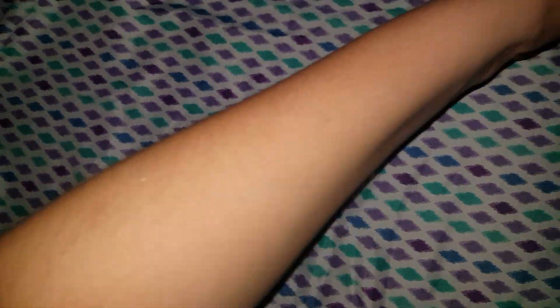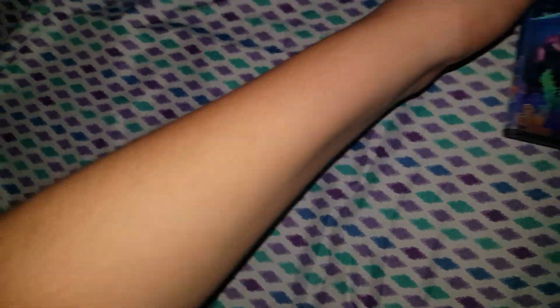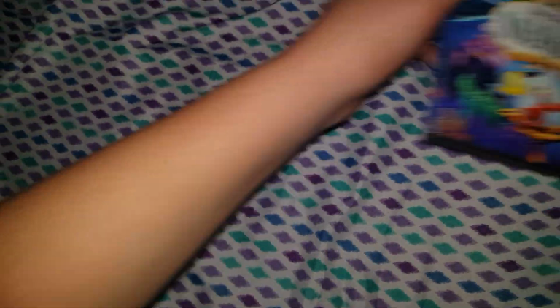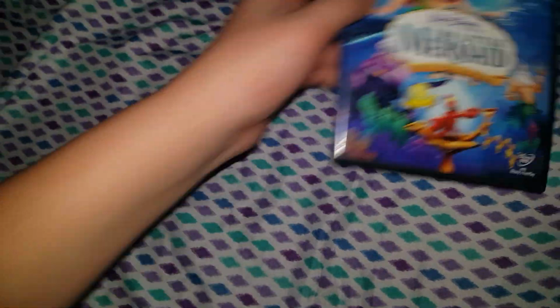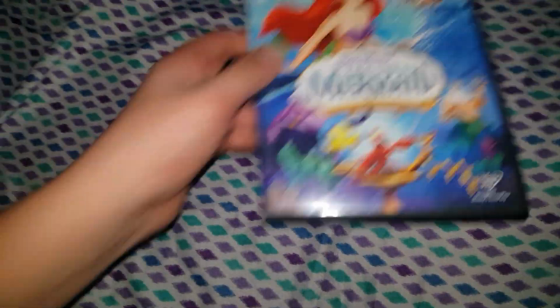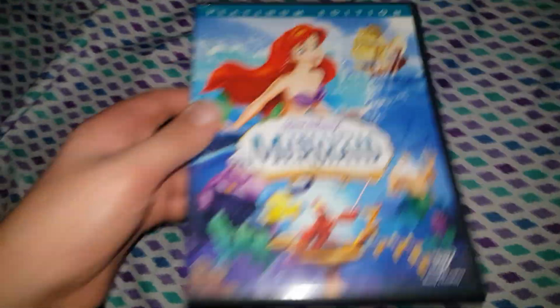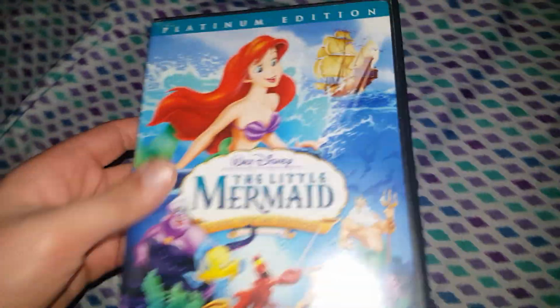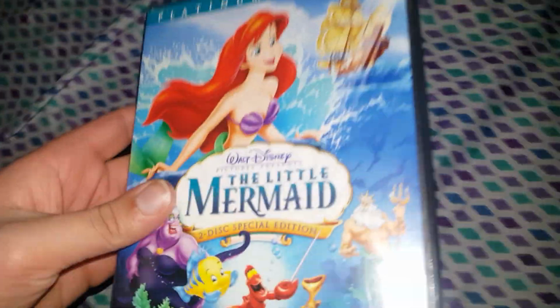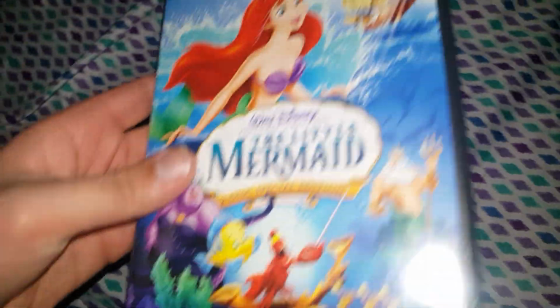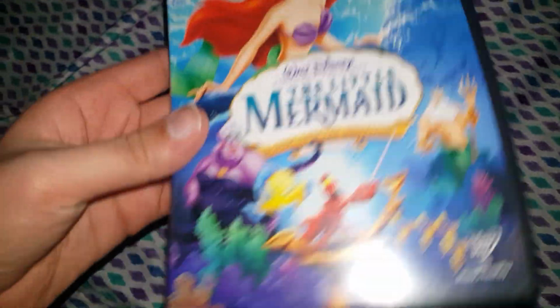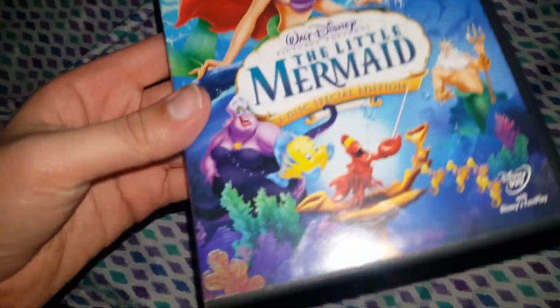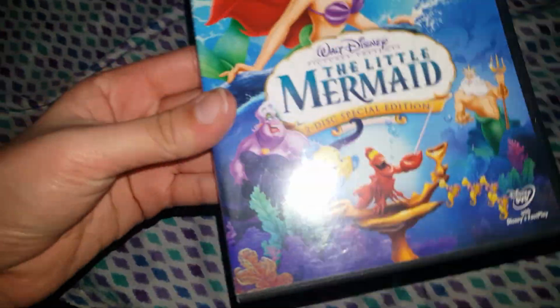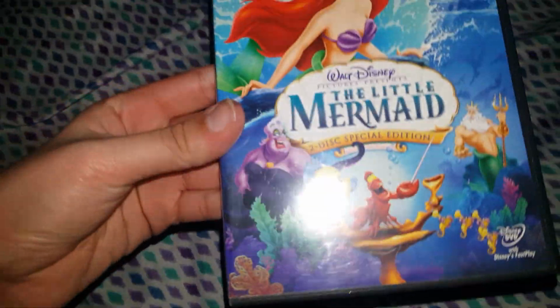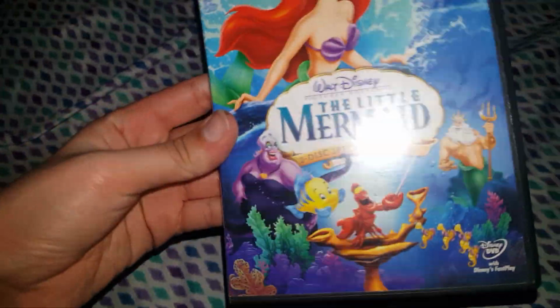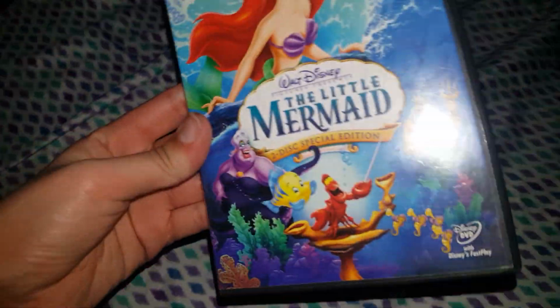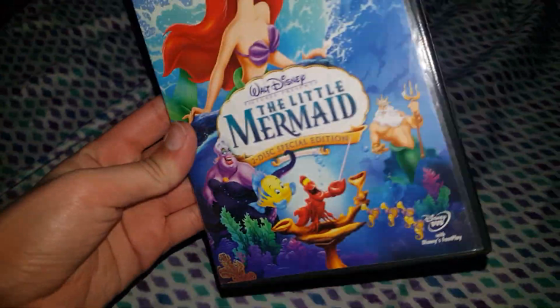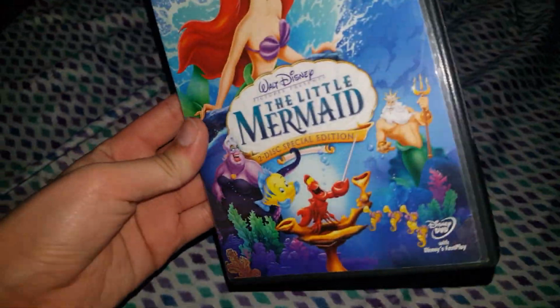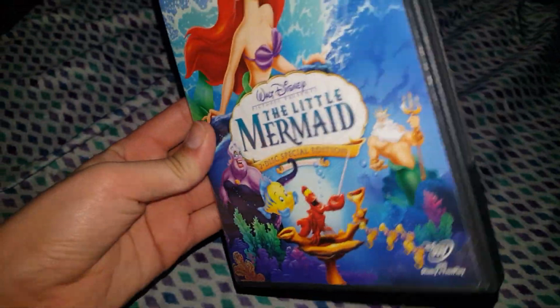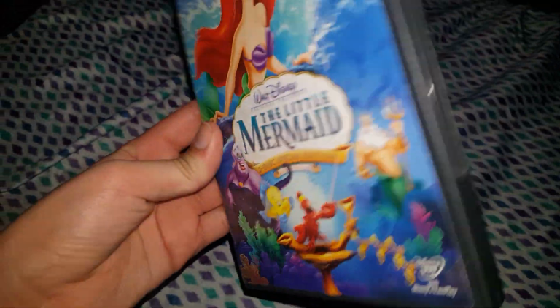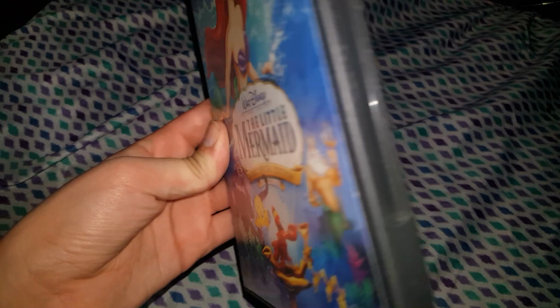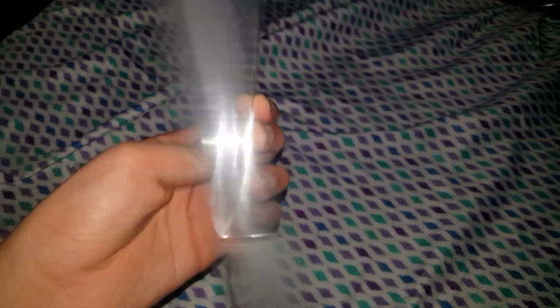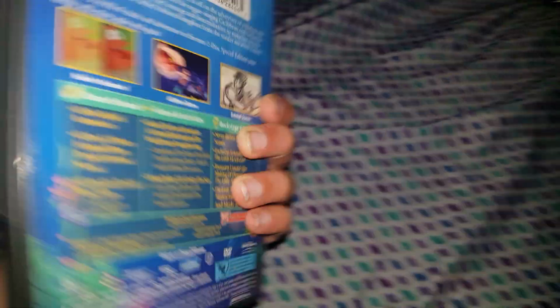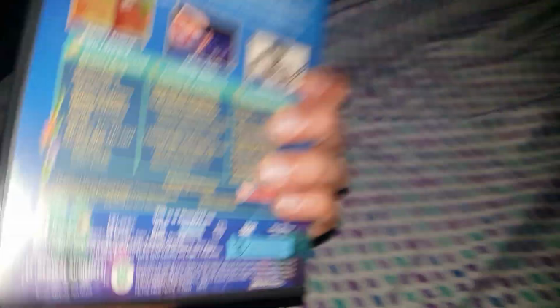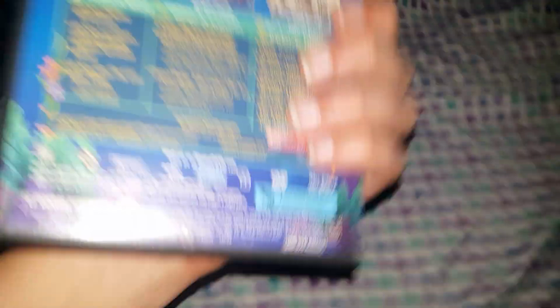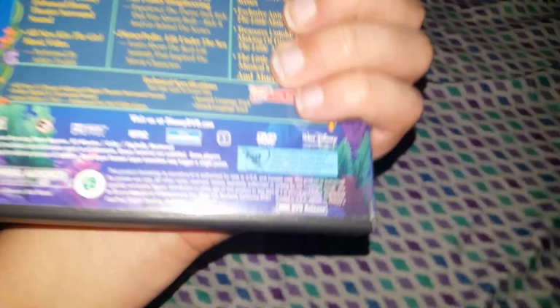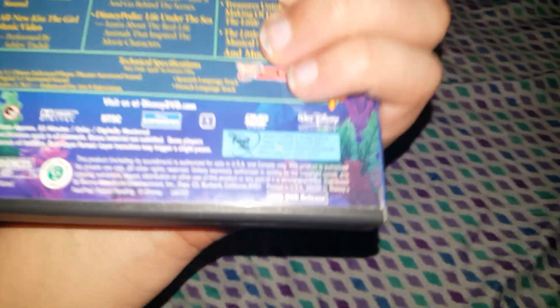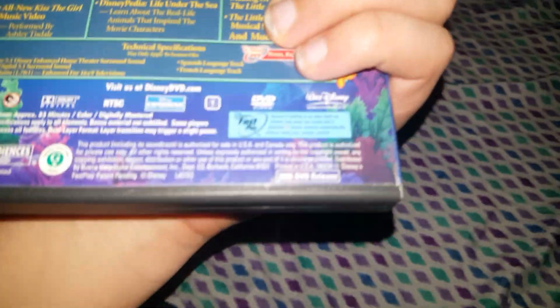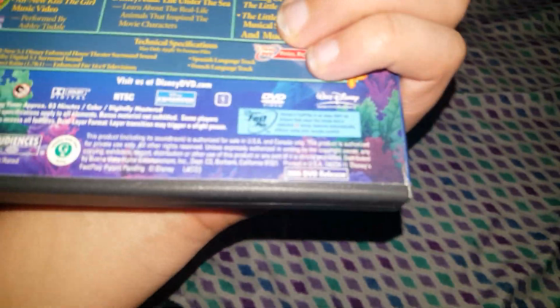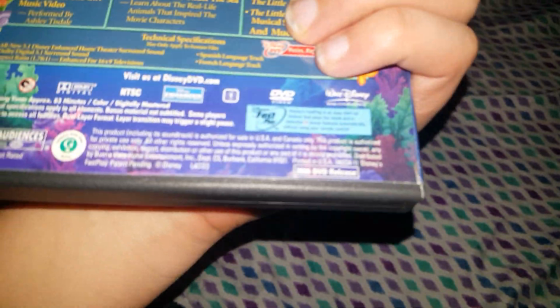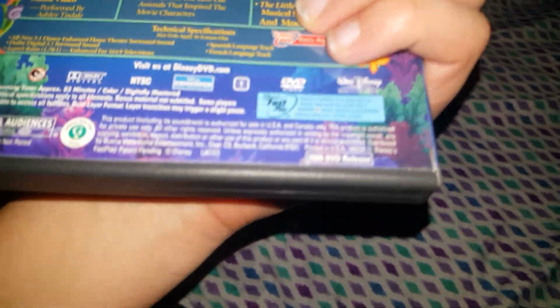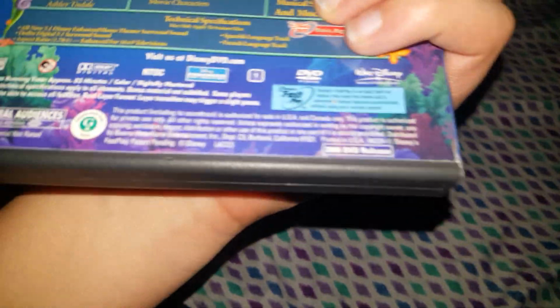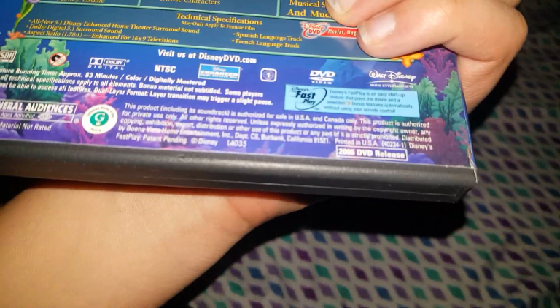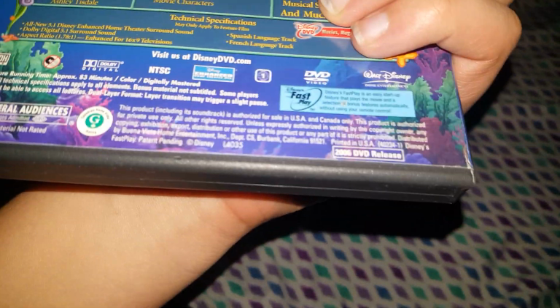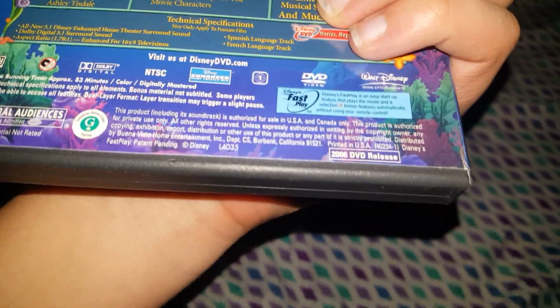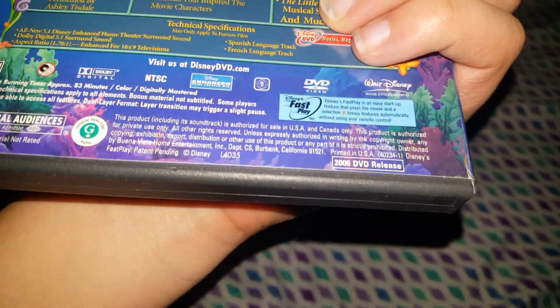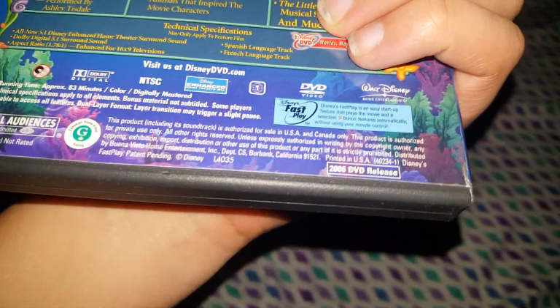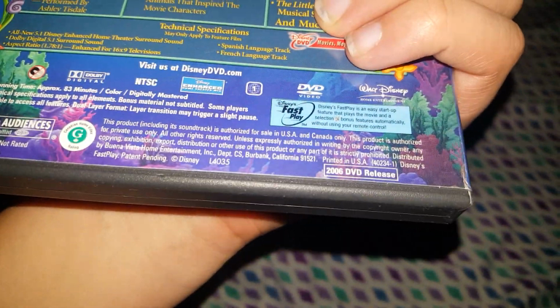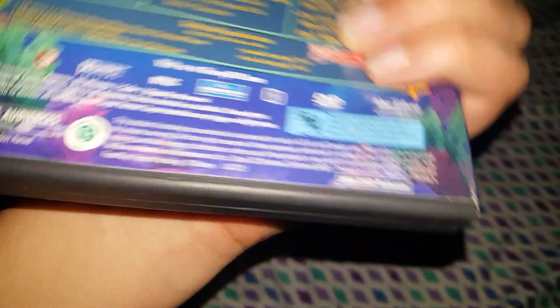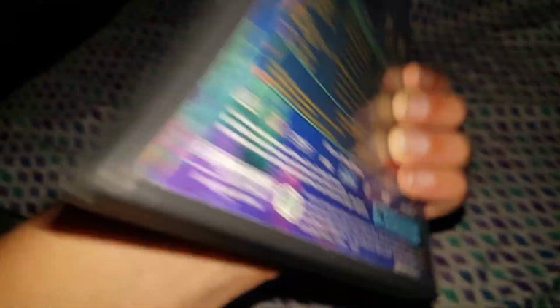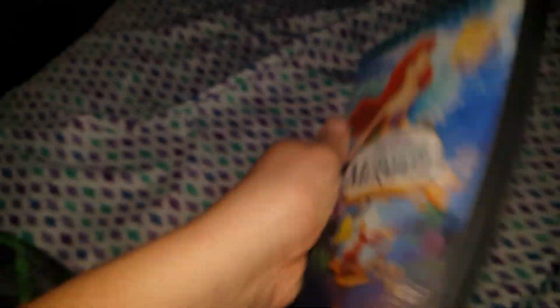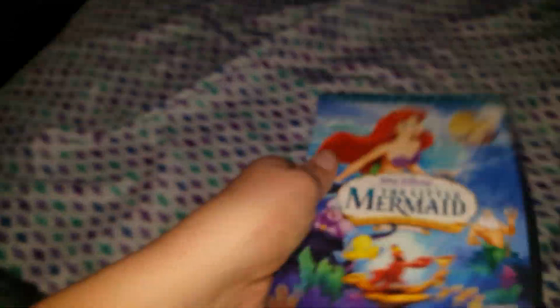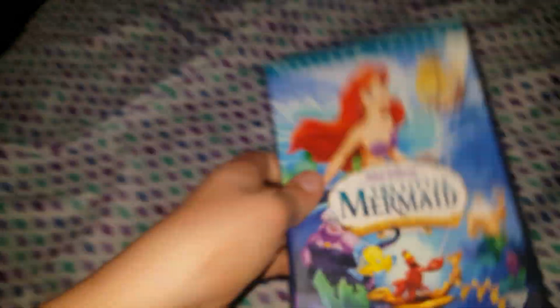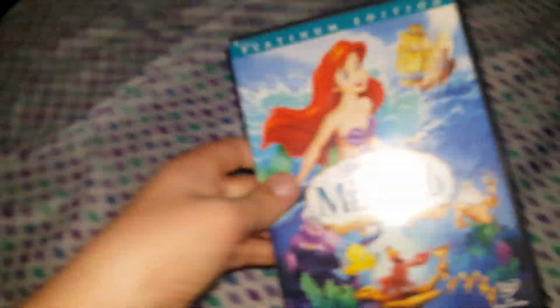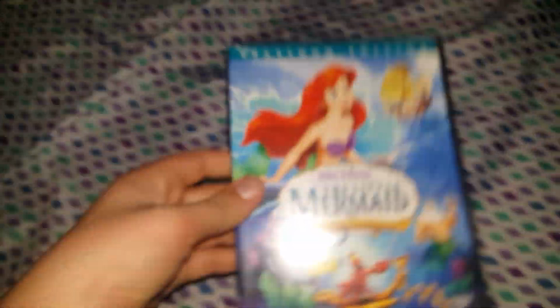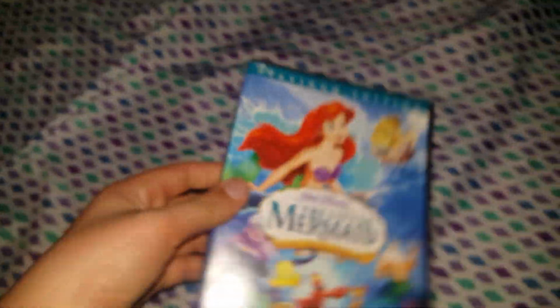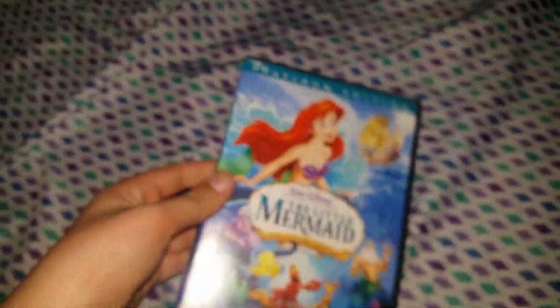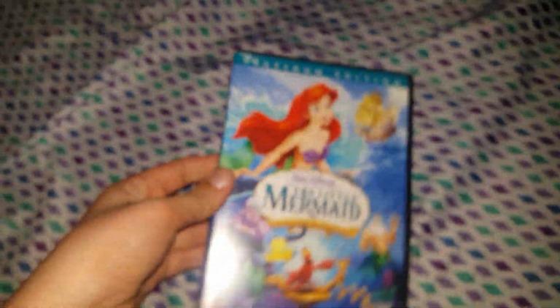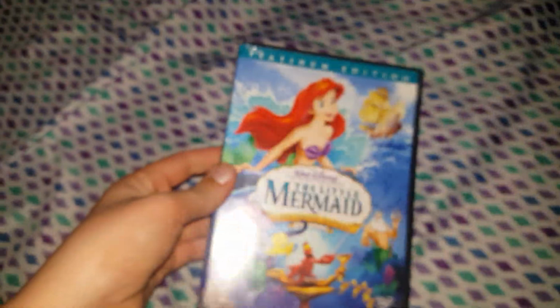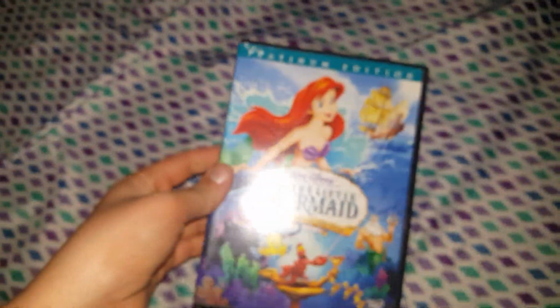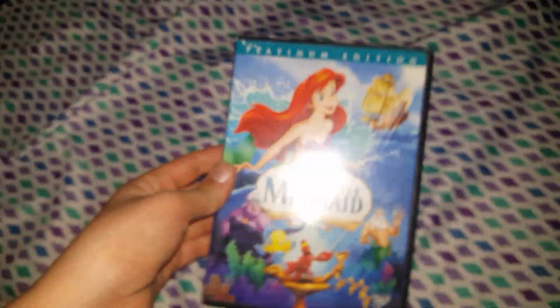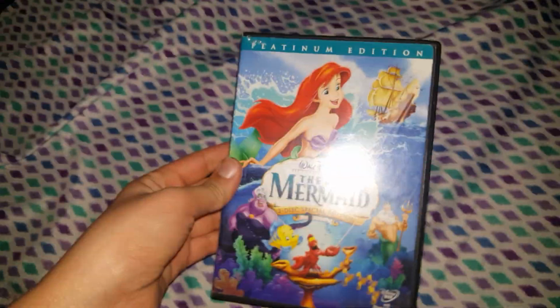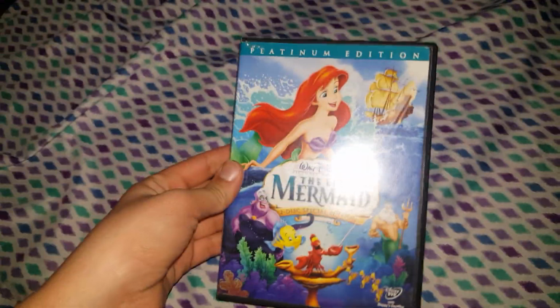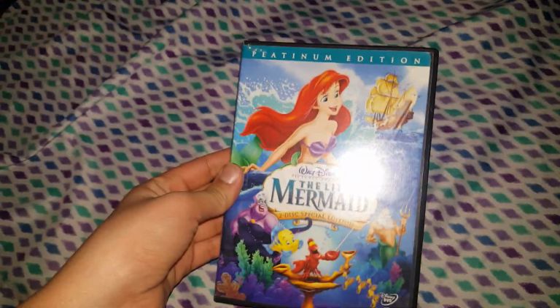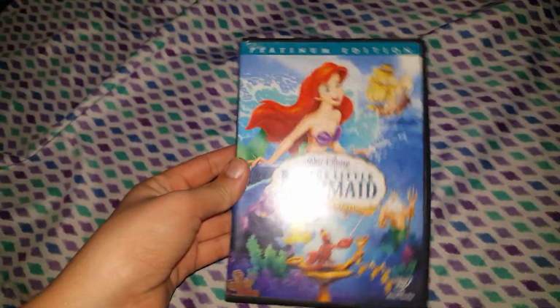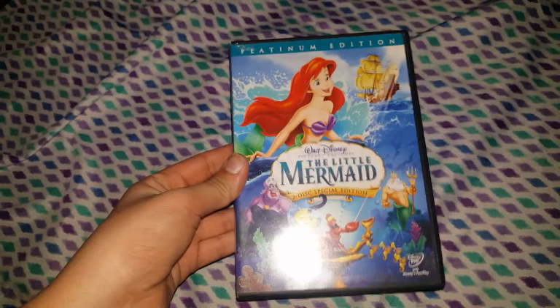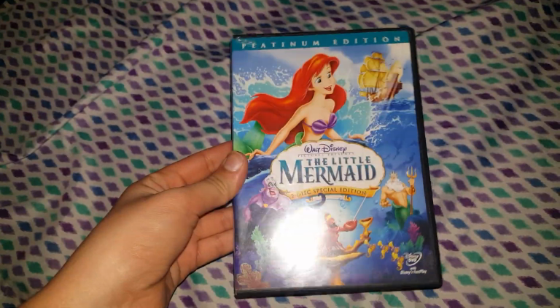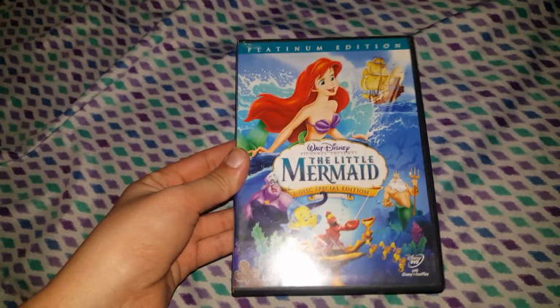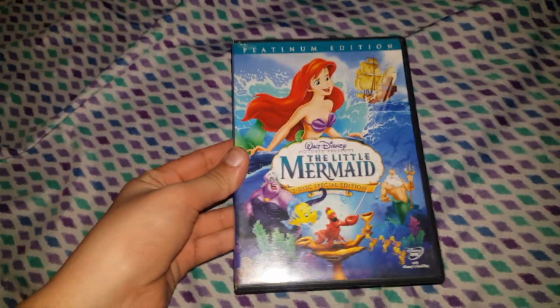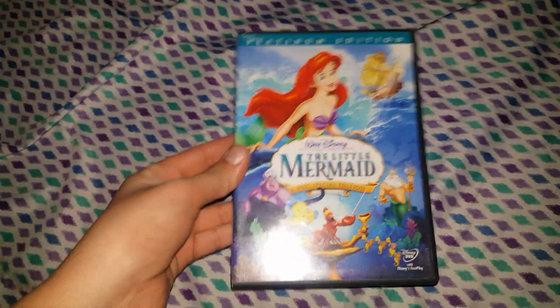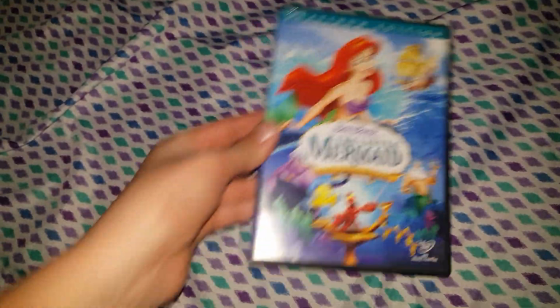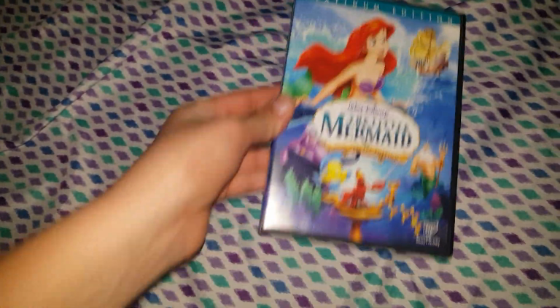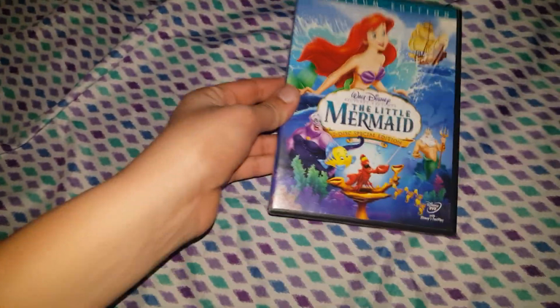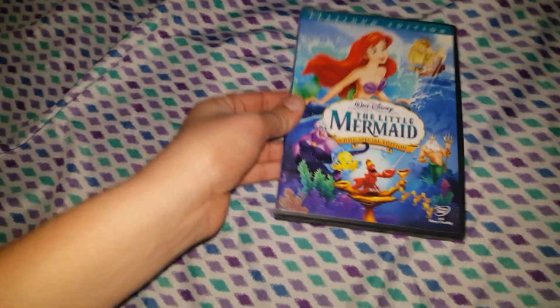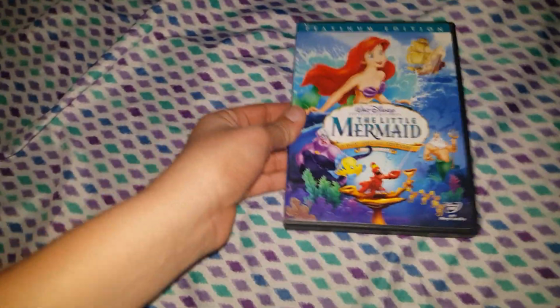Next up is the 2D Special Edition — the 26th one, from 2006.